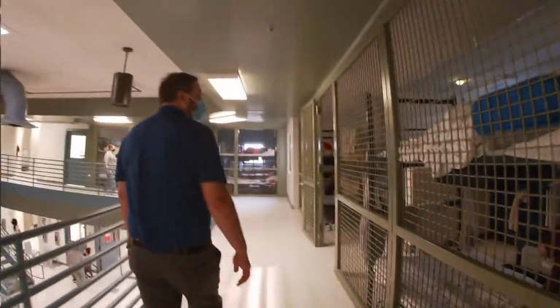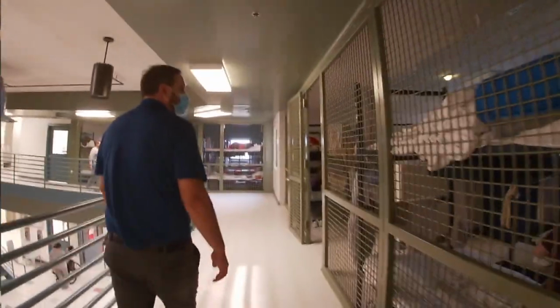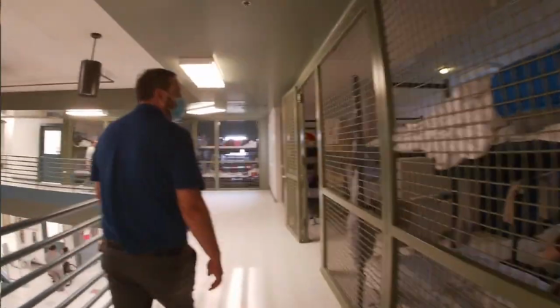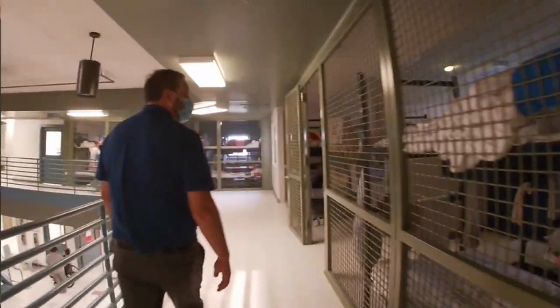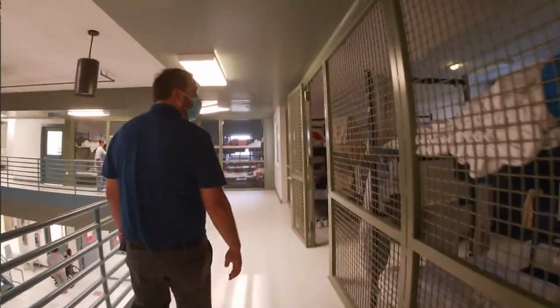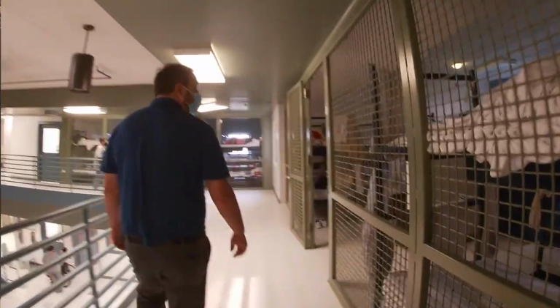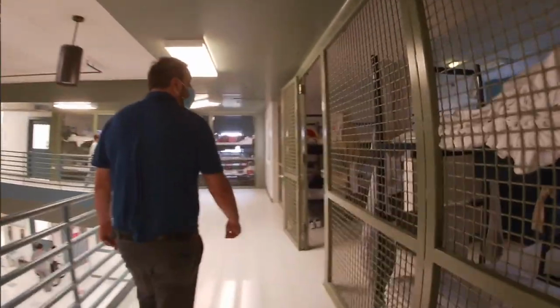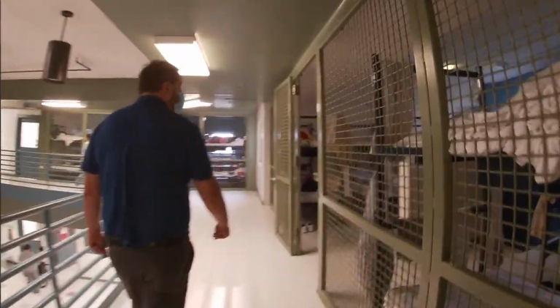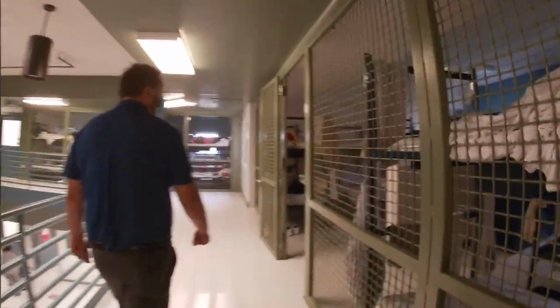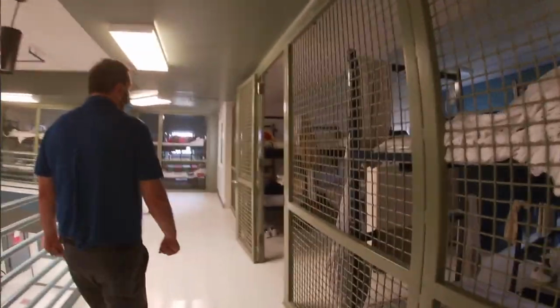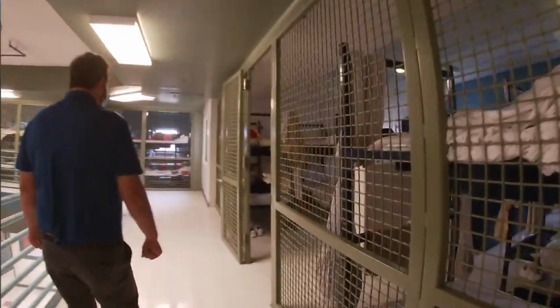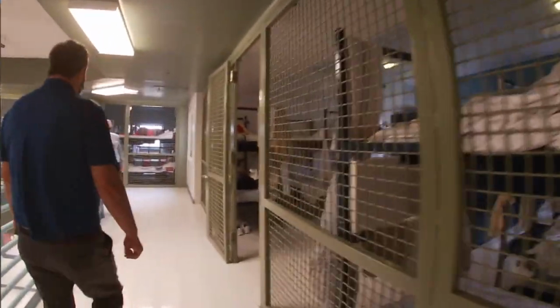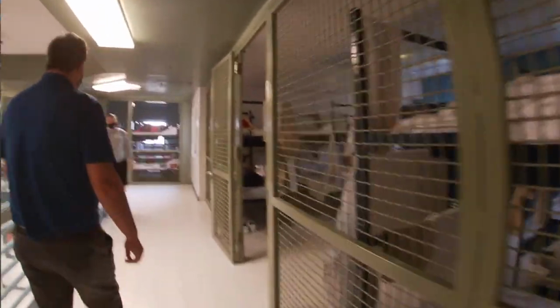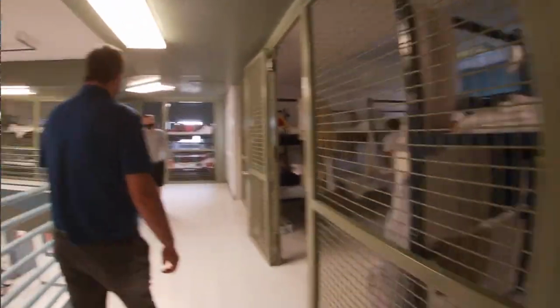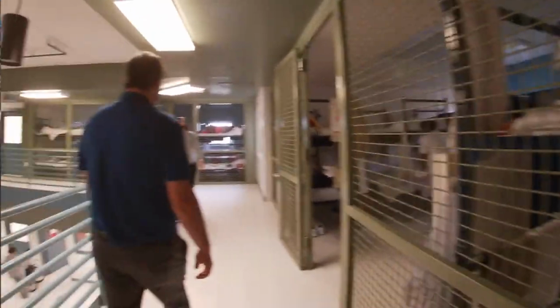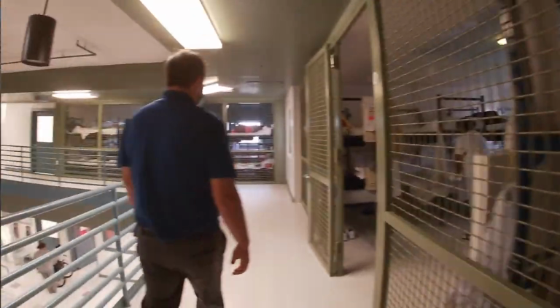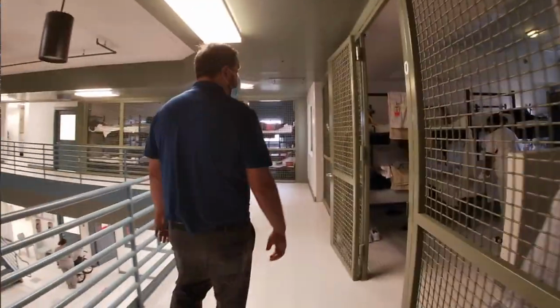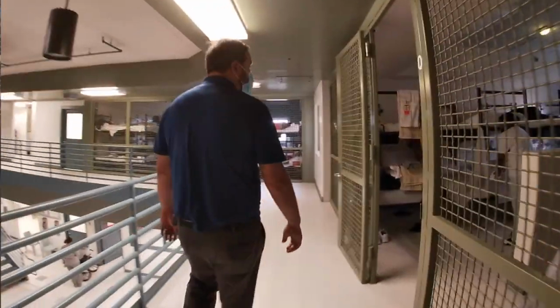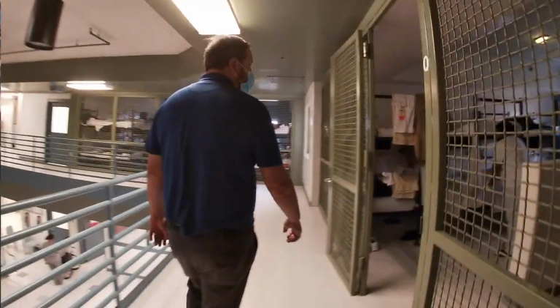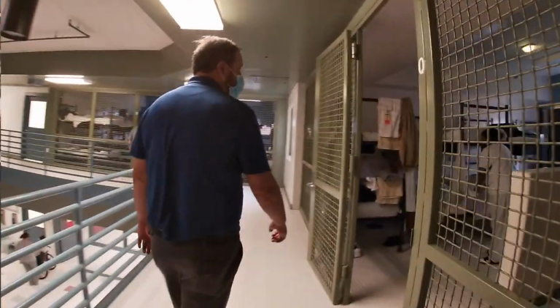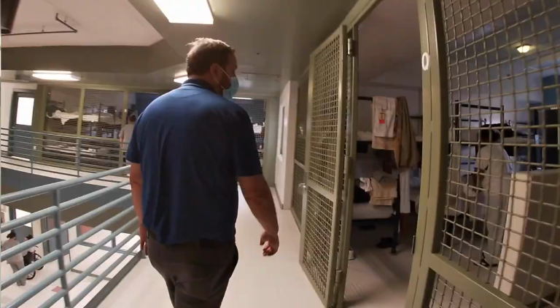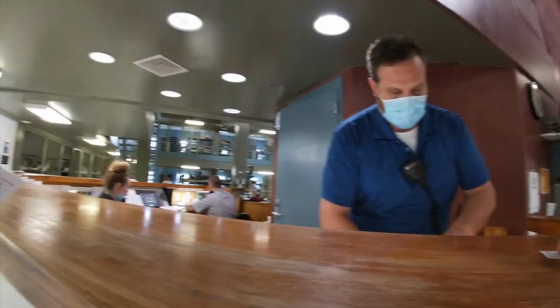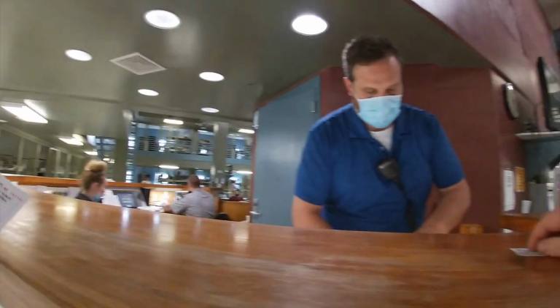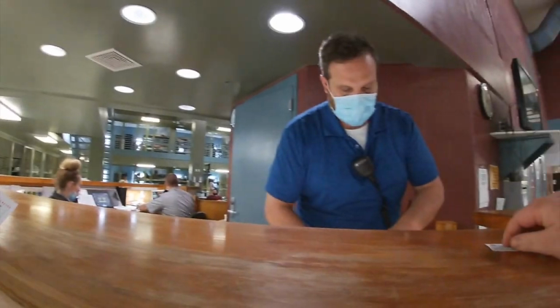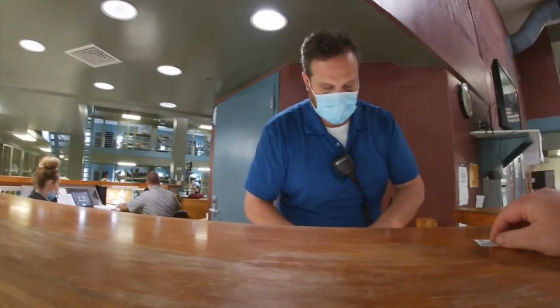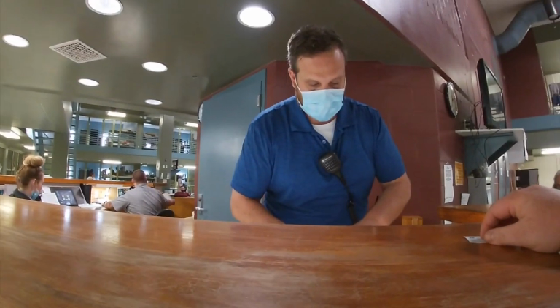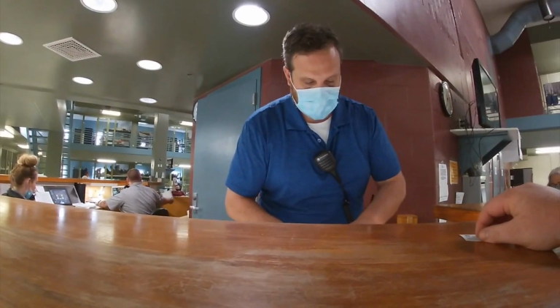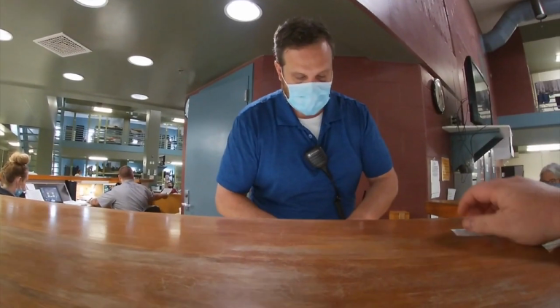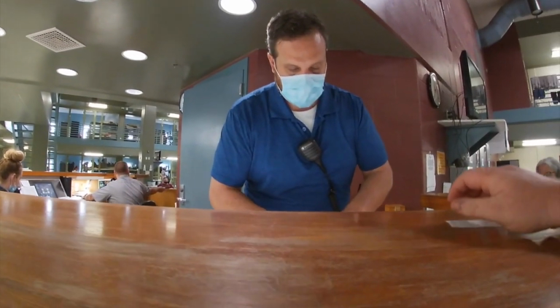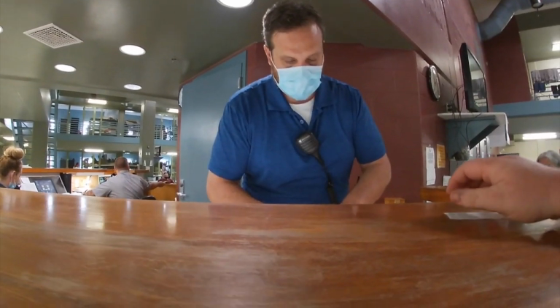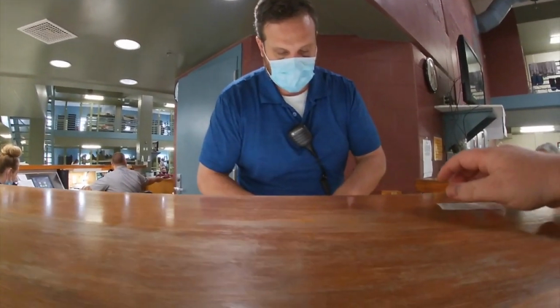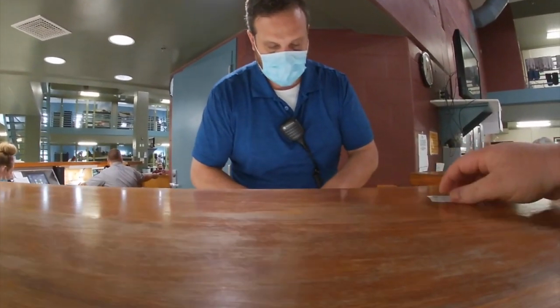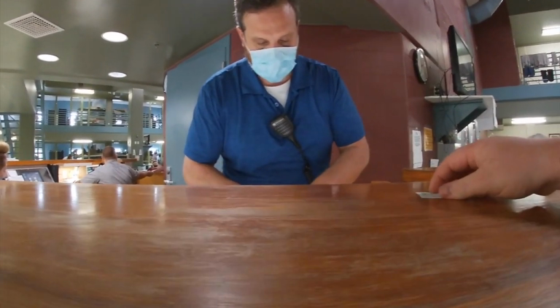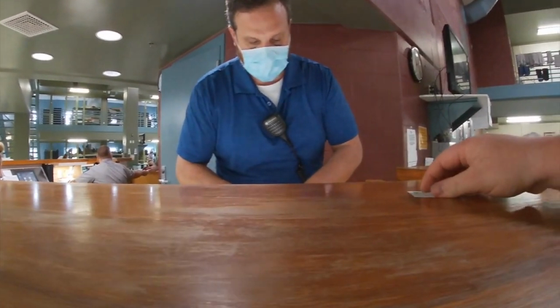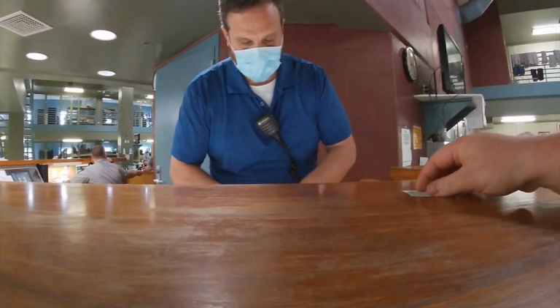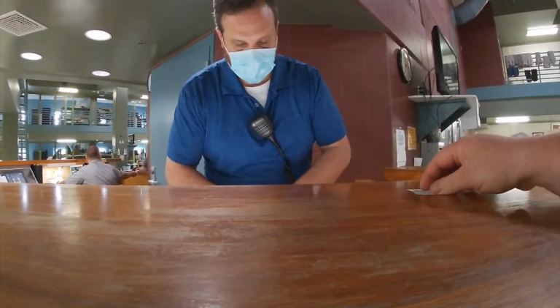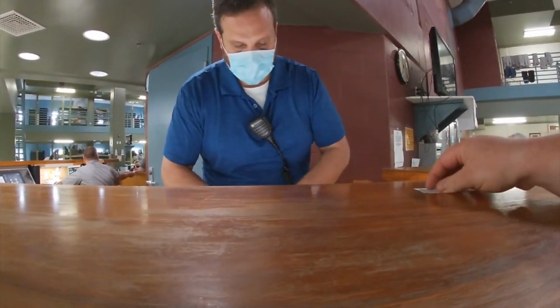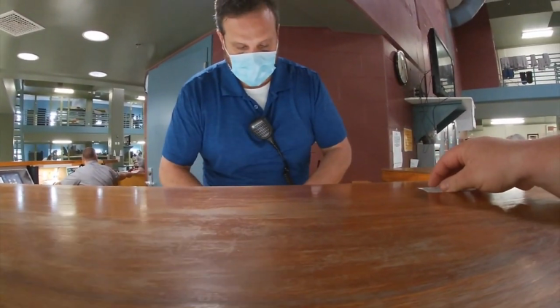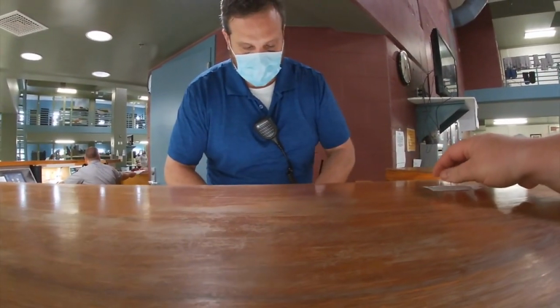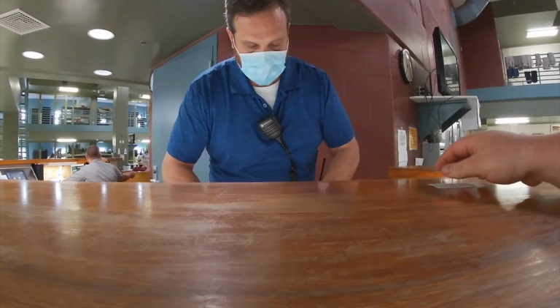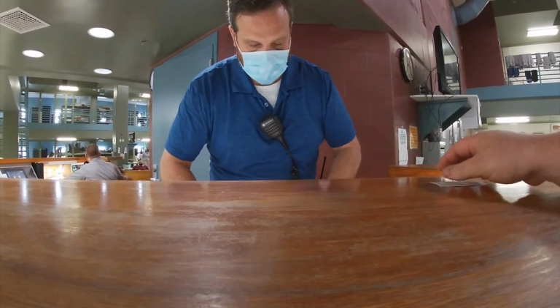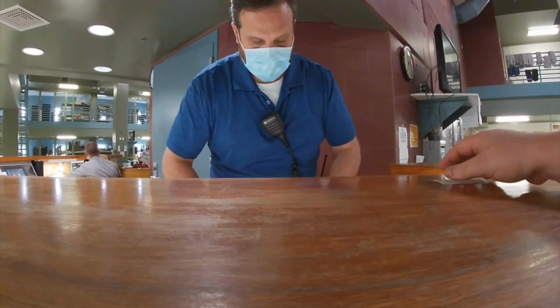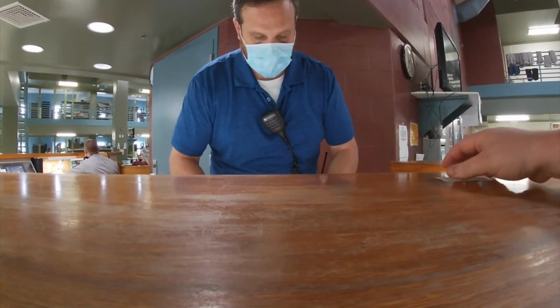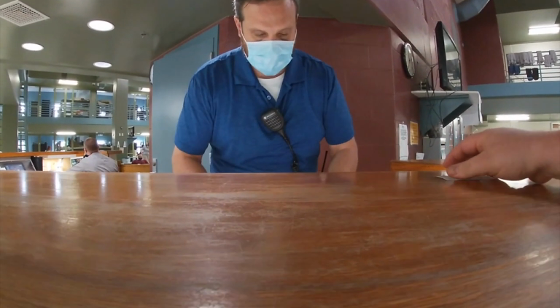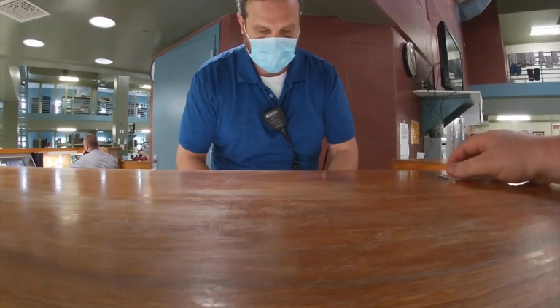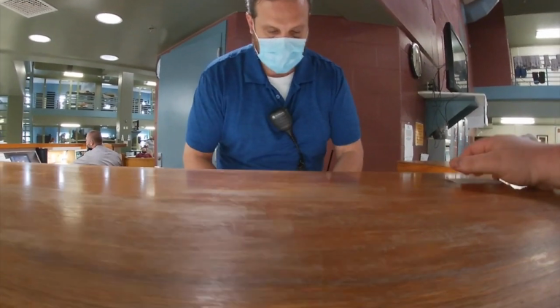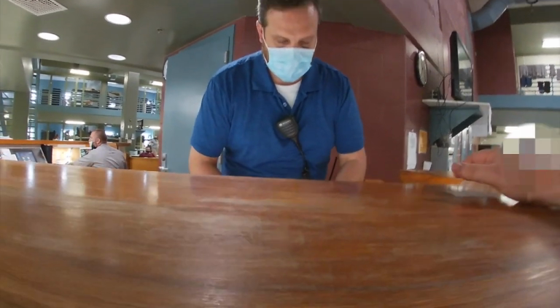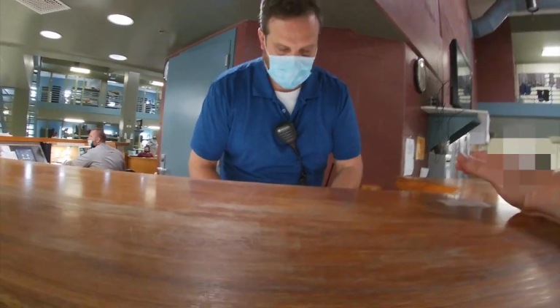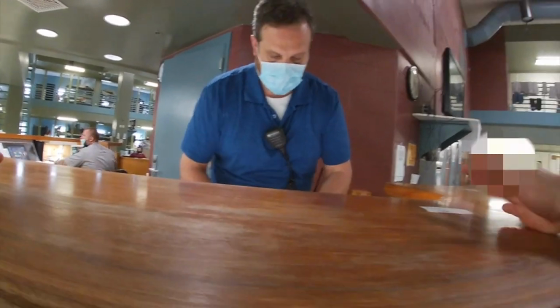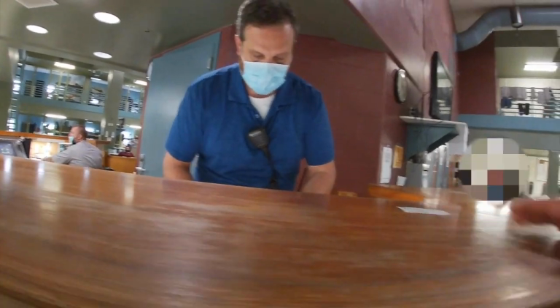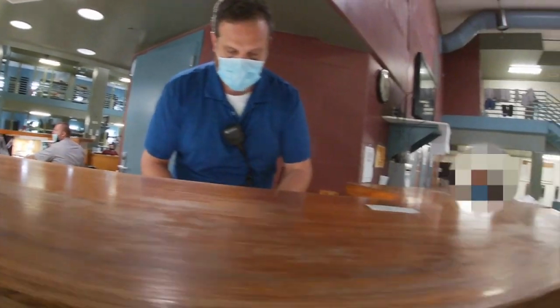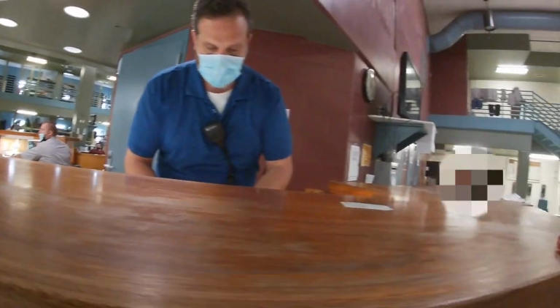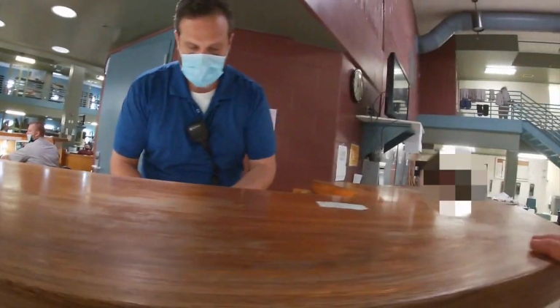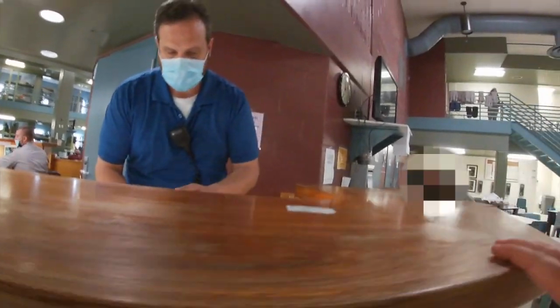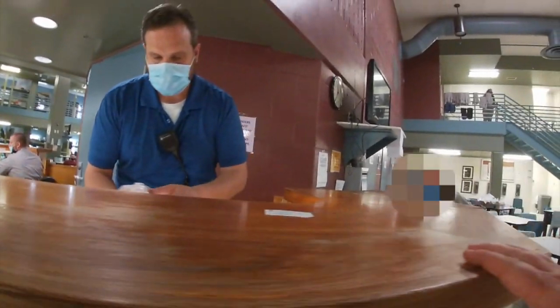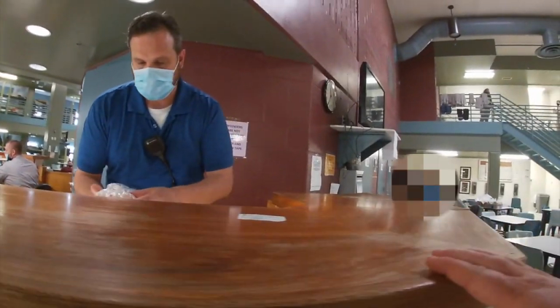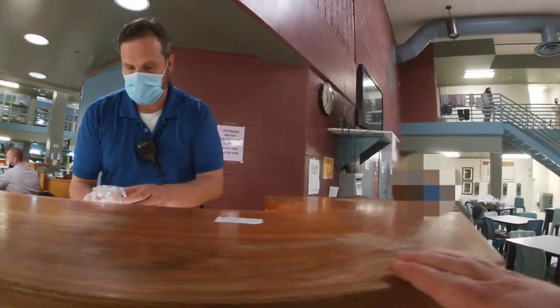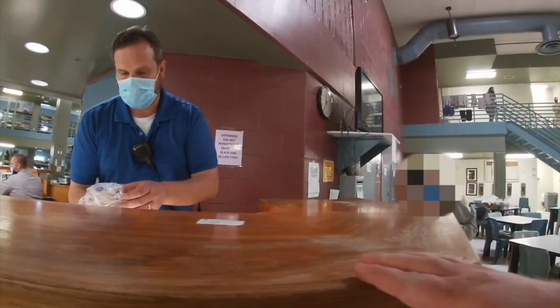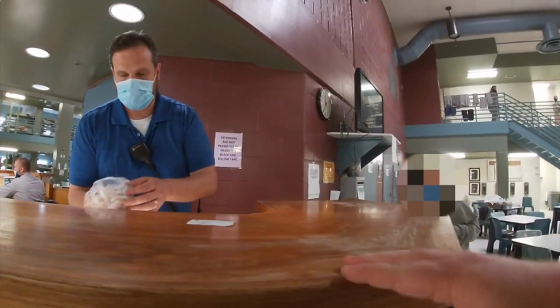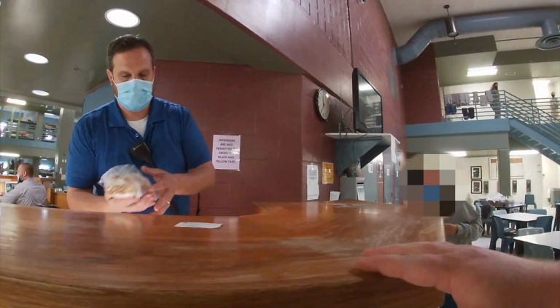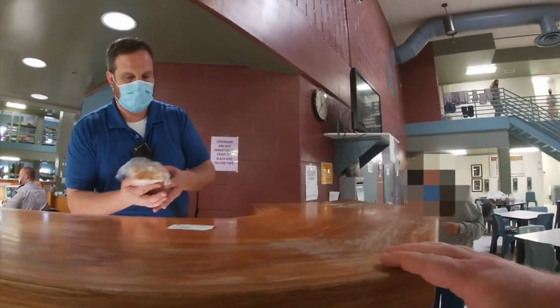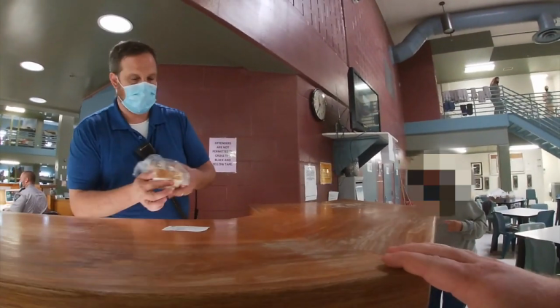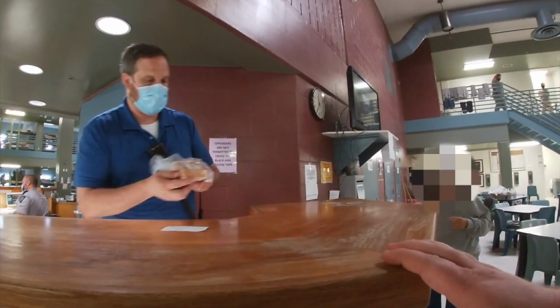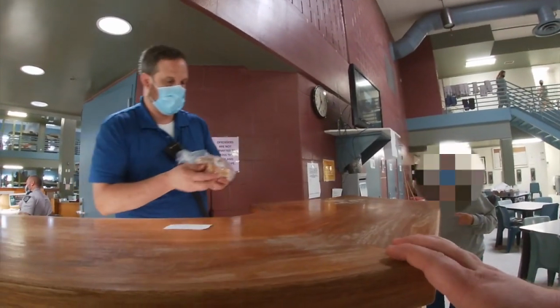You'll perform security checks. You'll coordinate with other staff around the facility to make sure everything runs smoothly.